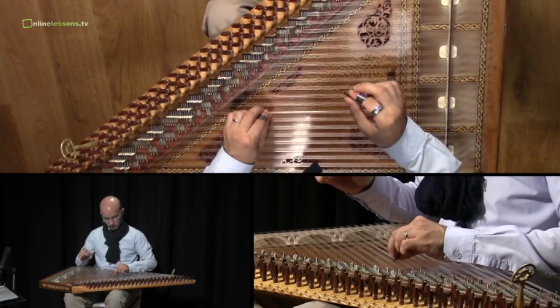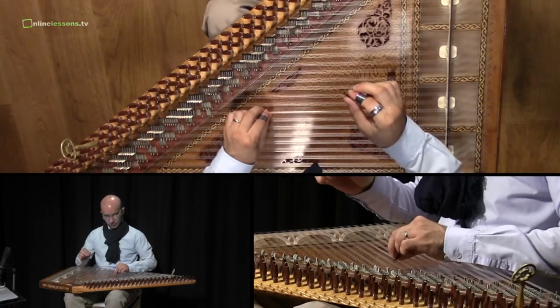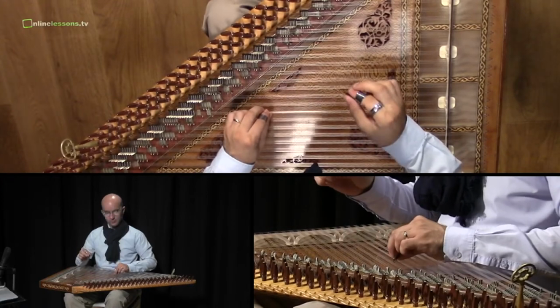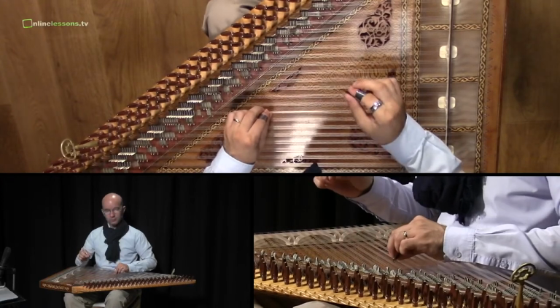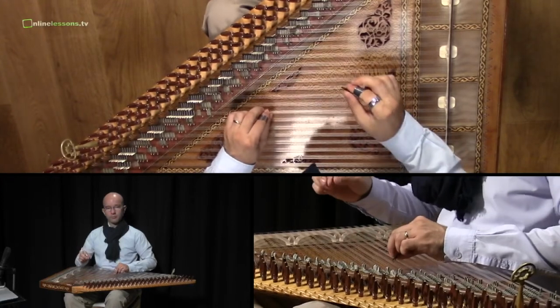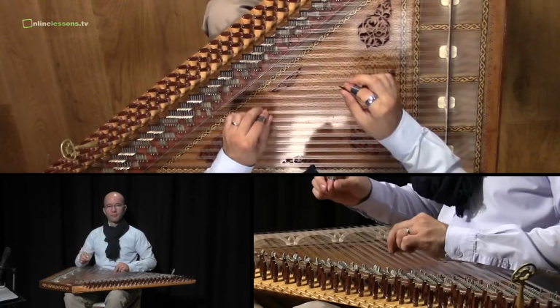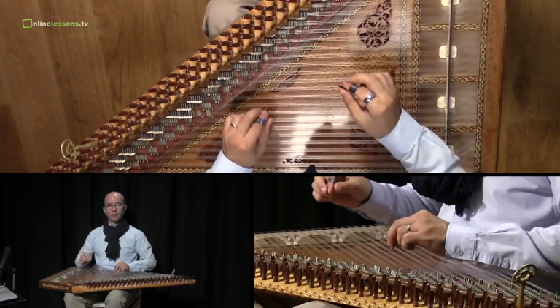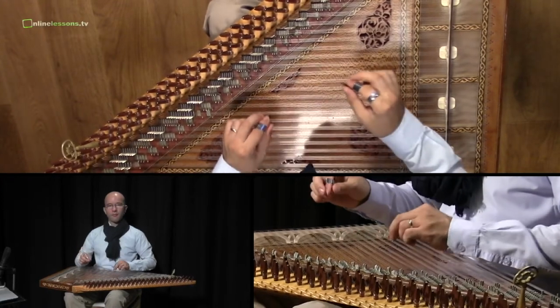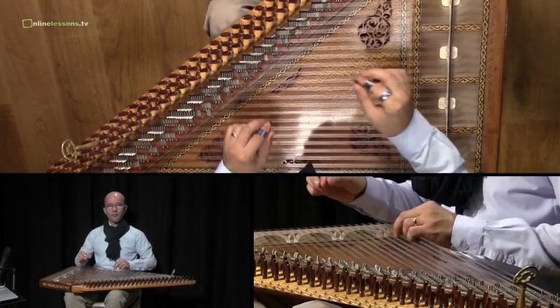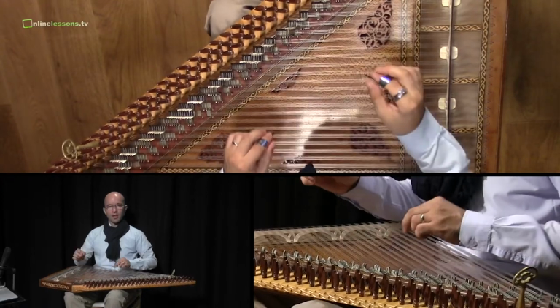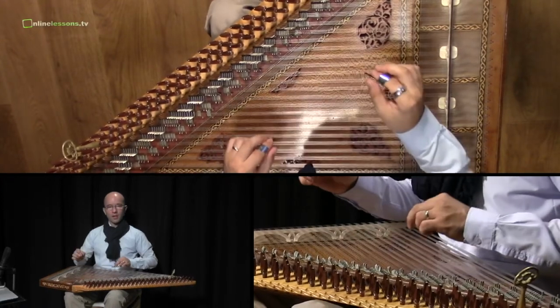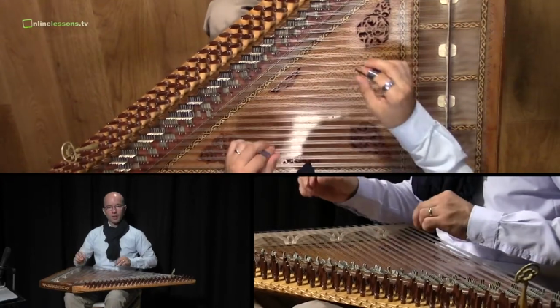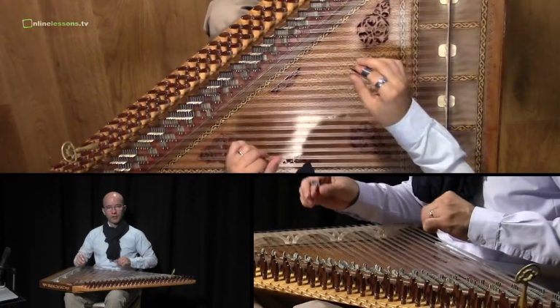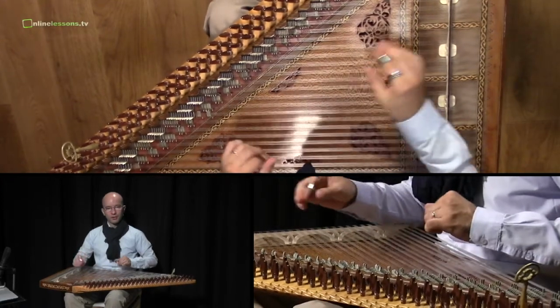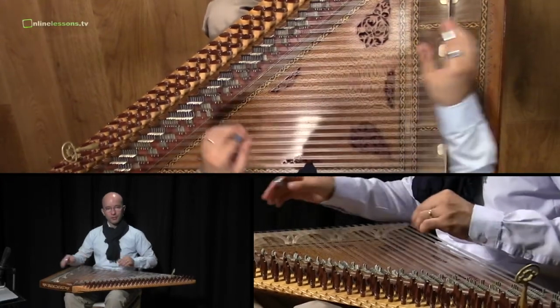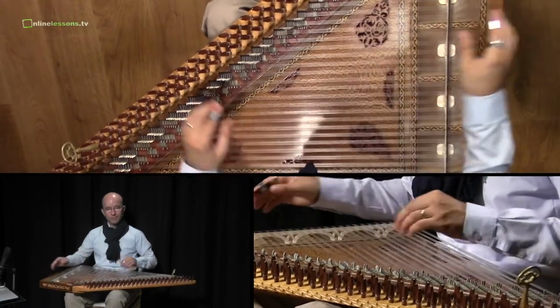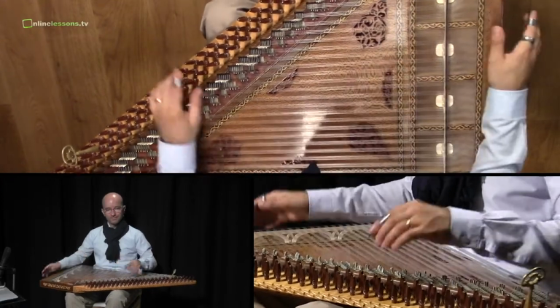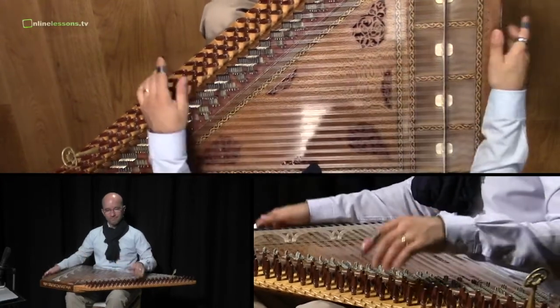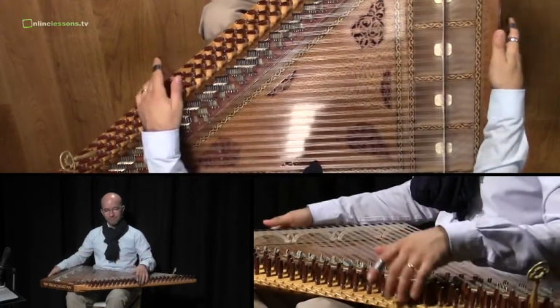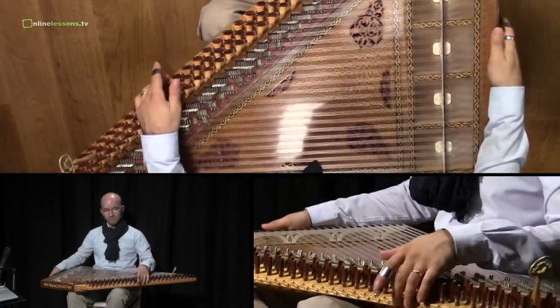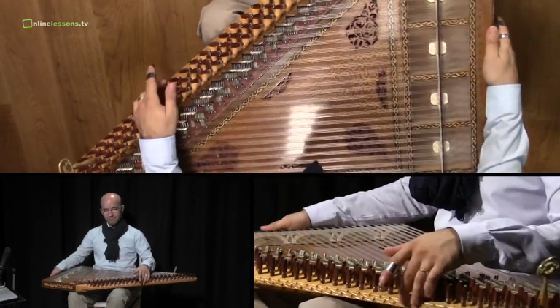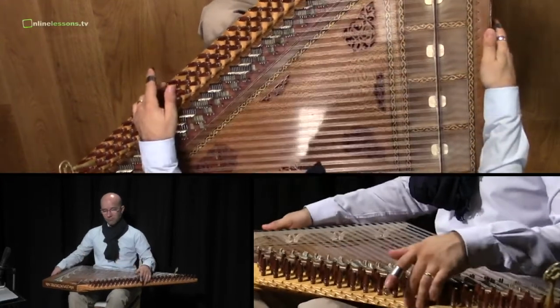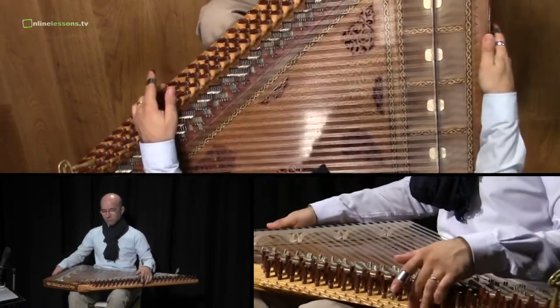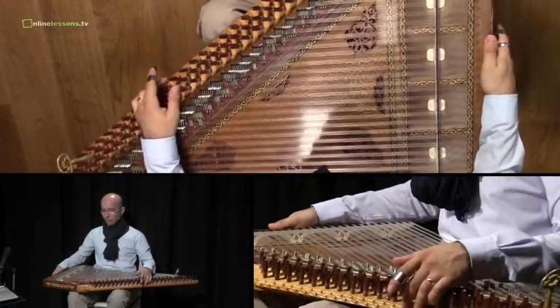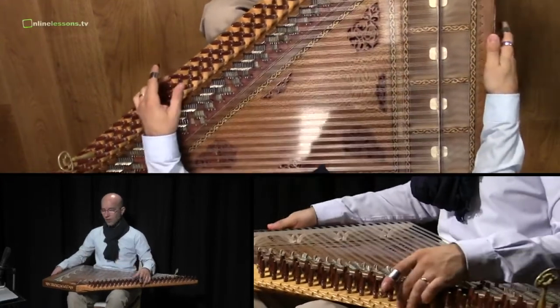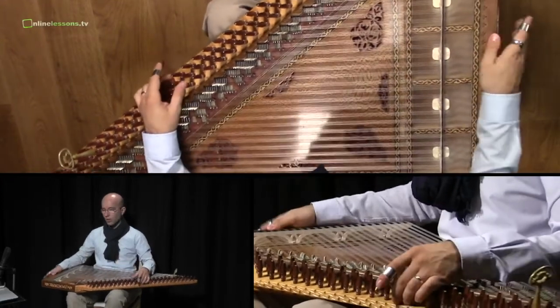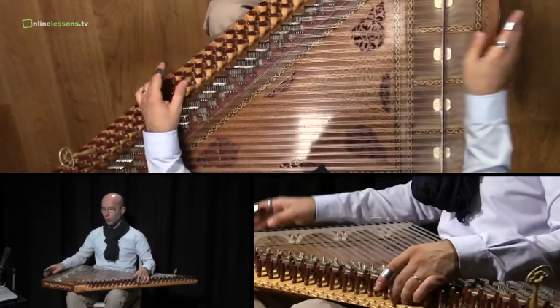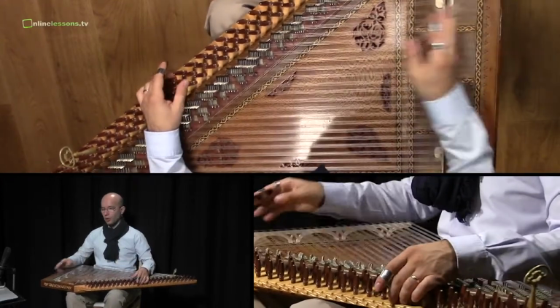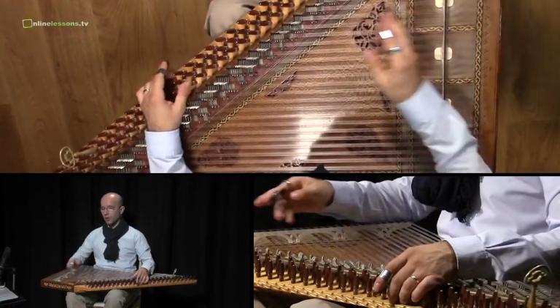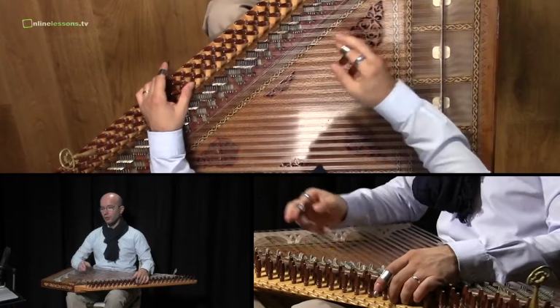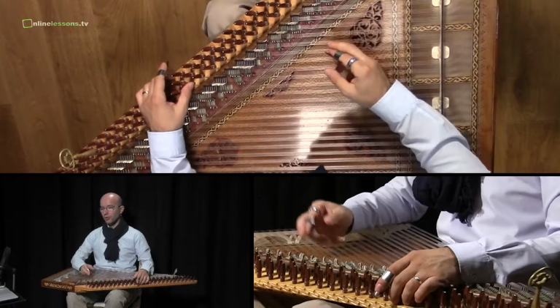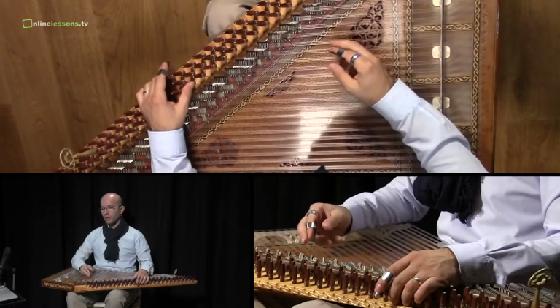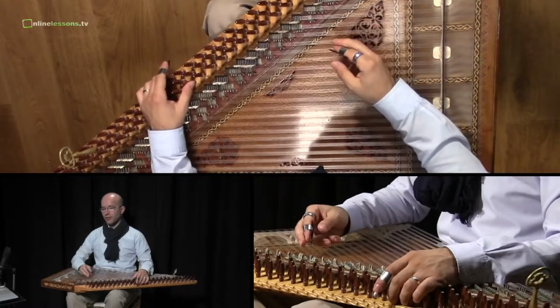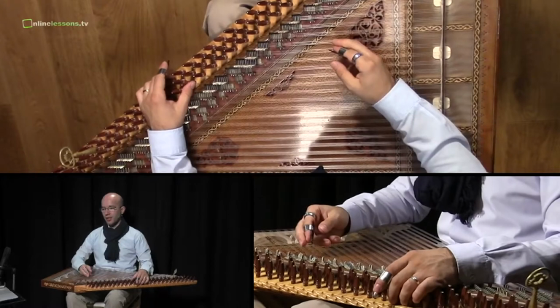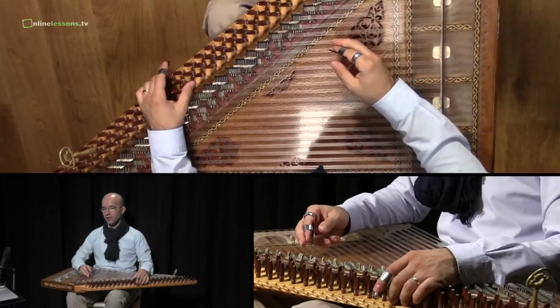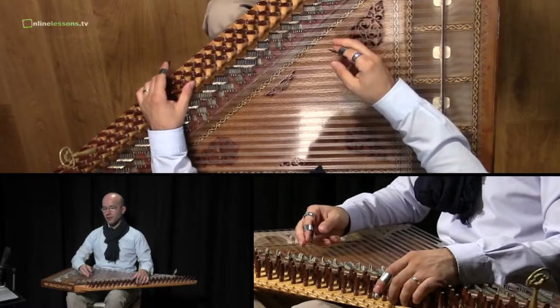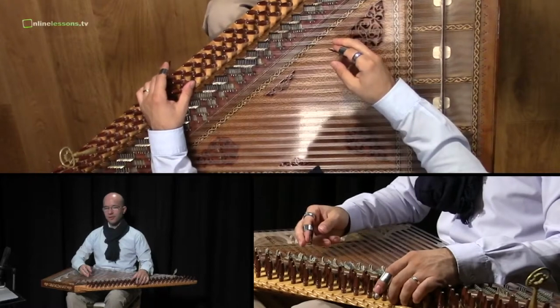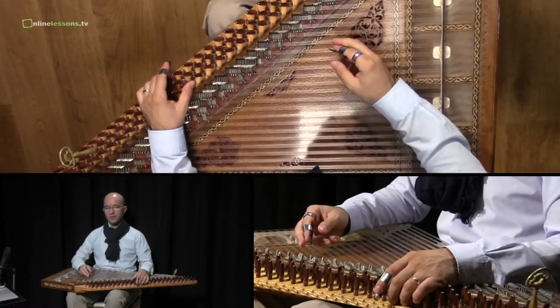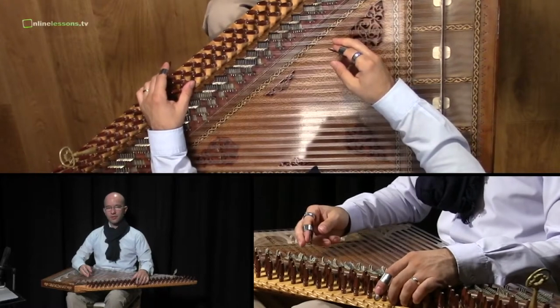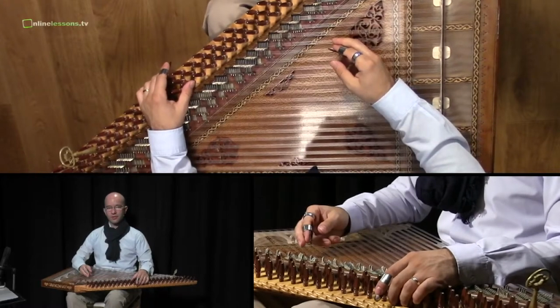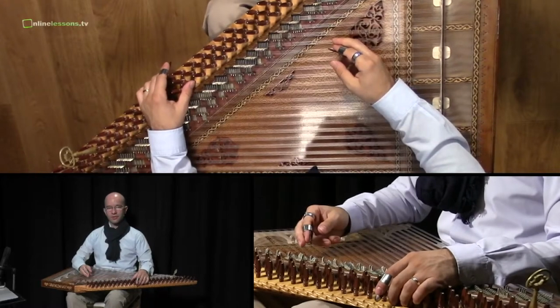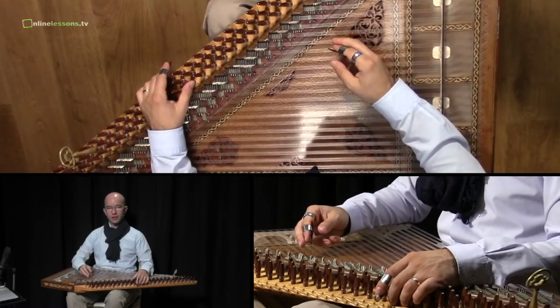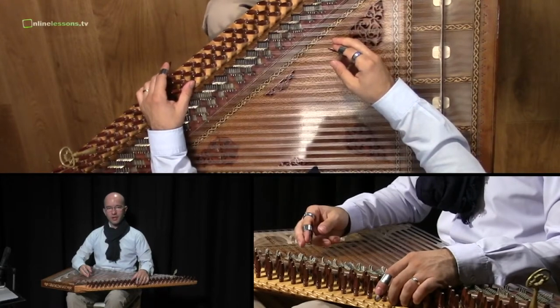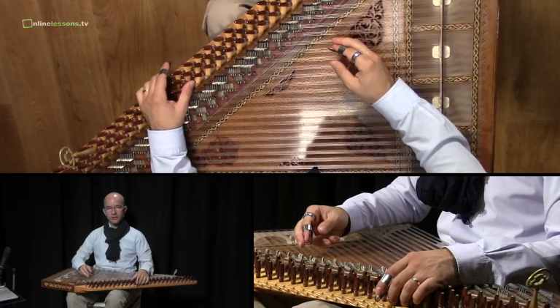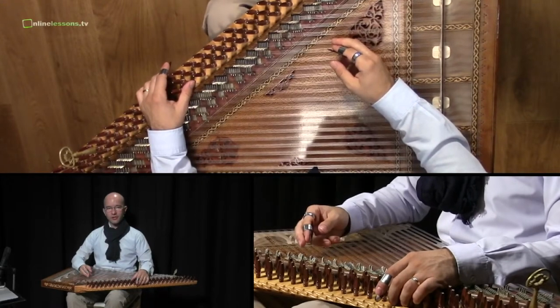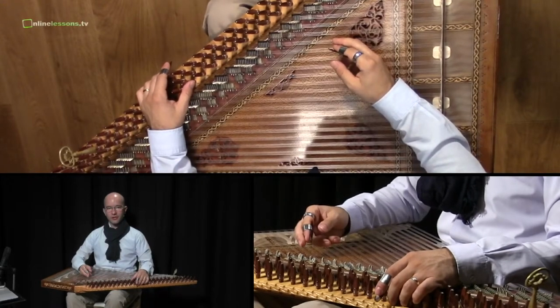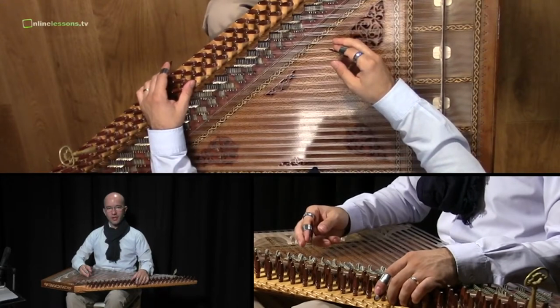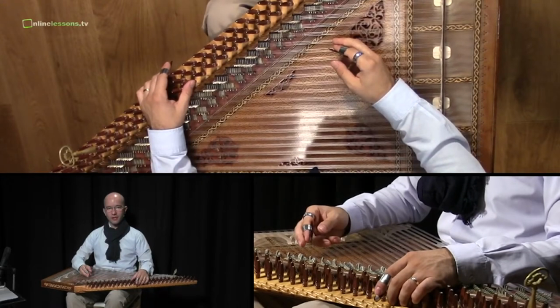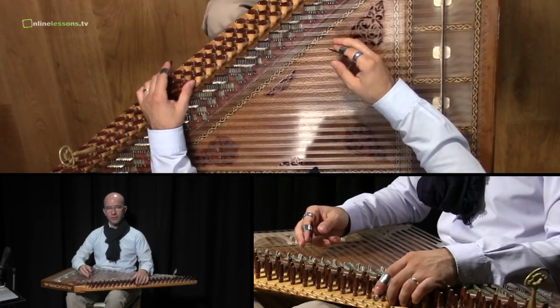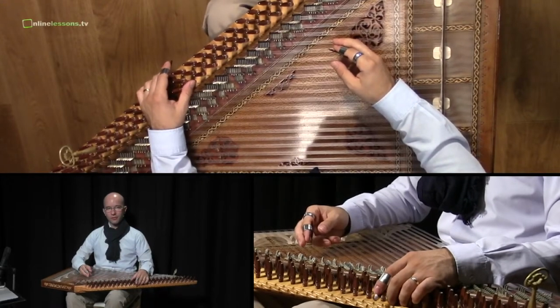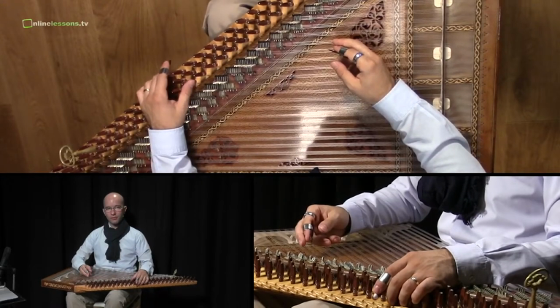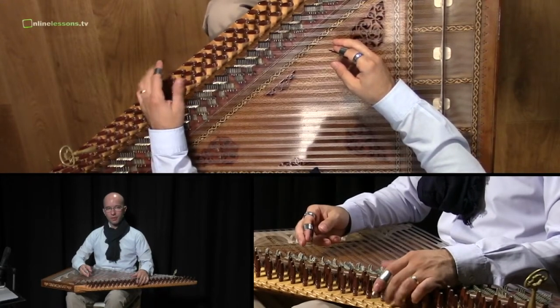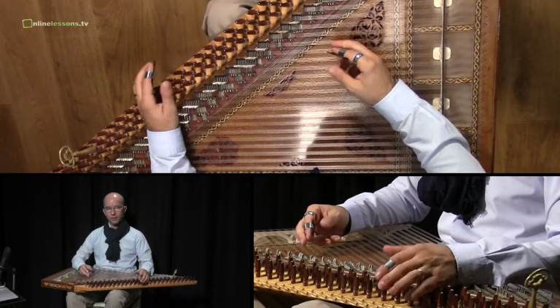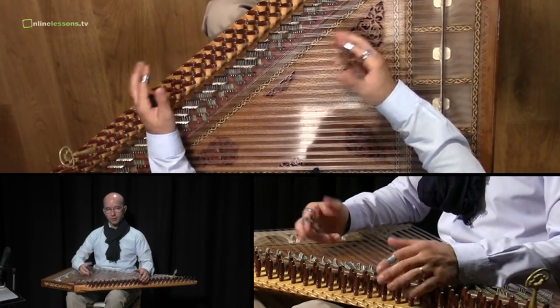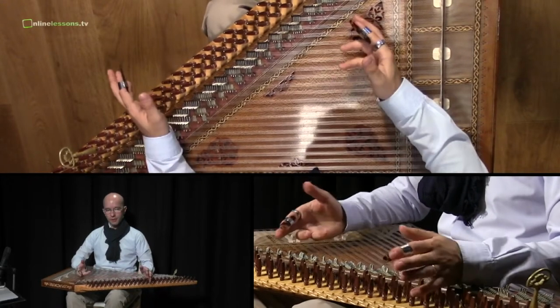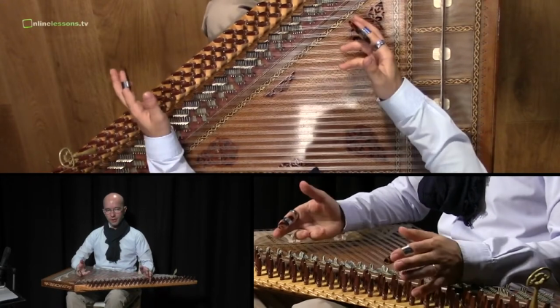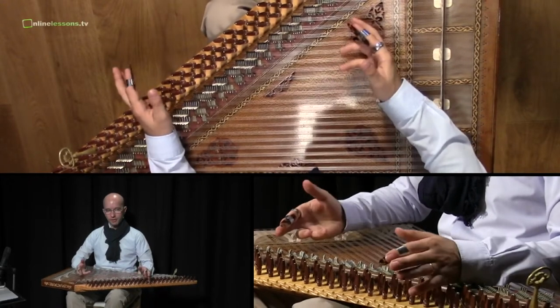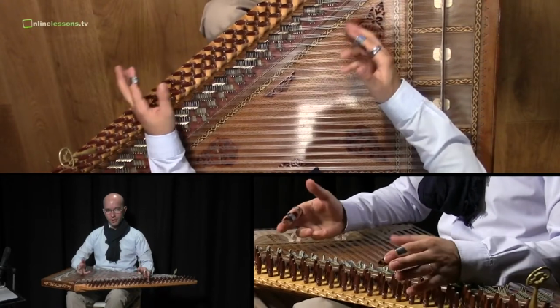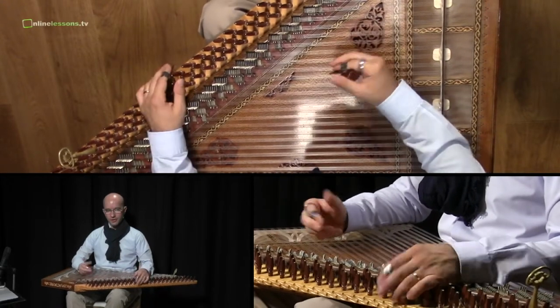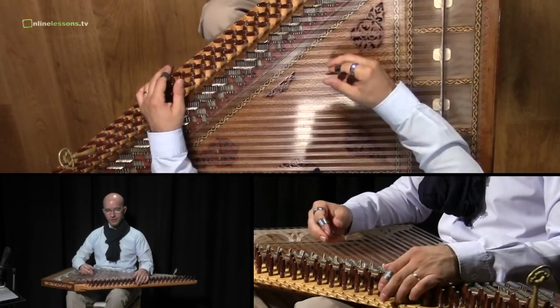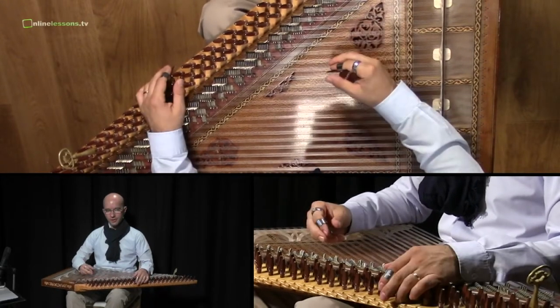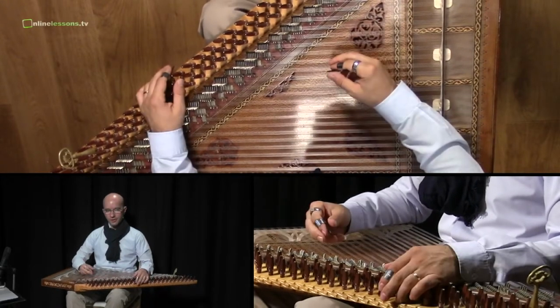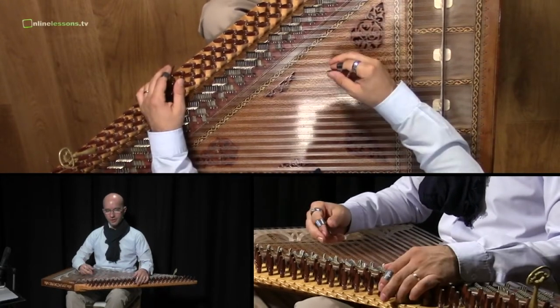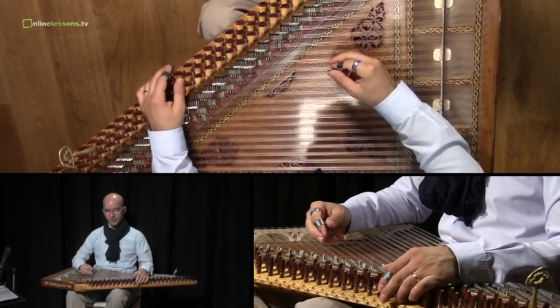Welcome to the second exercise of our raise technique.